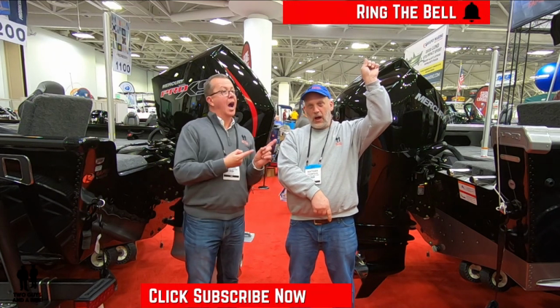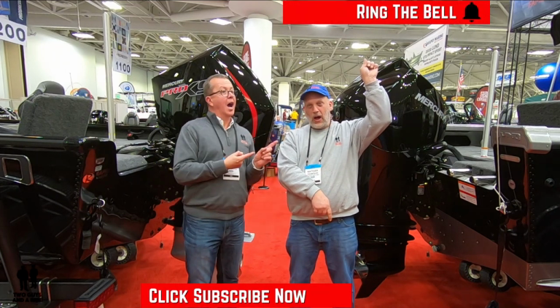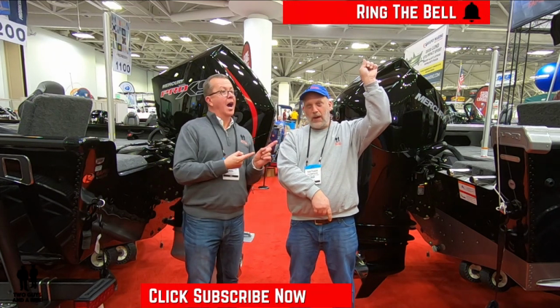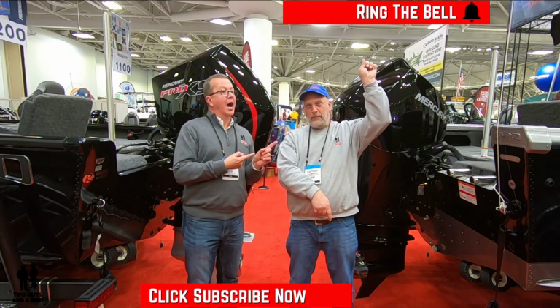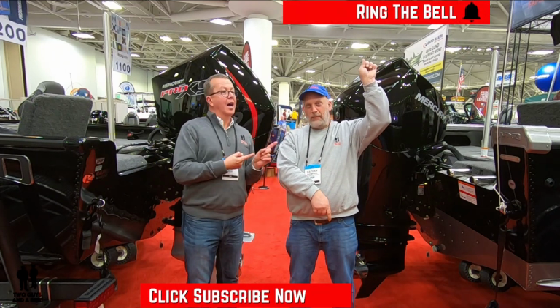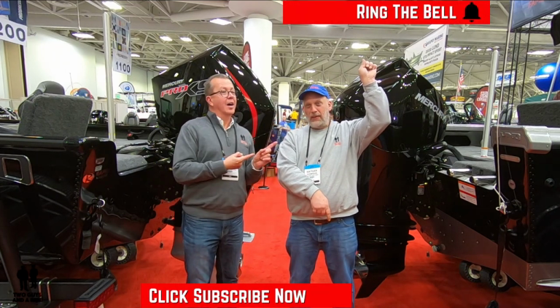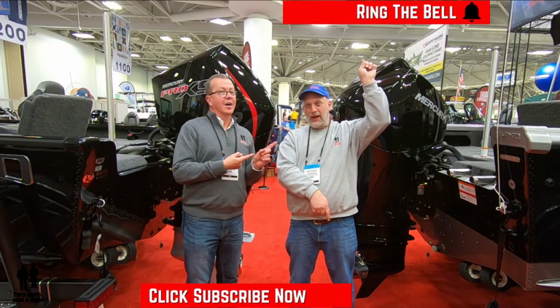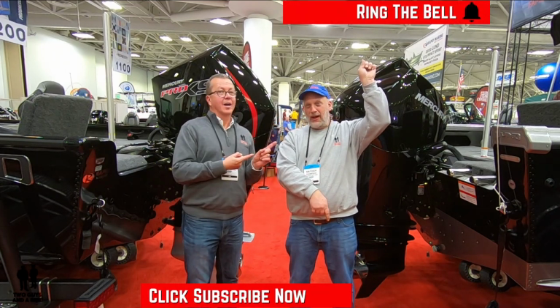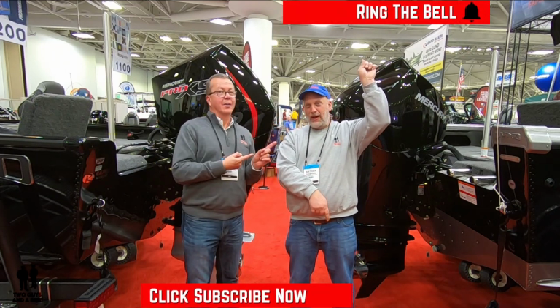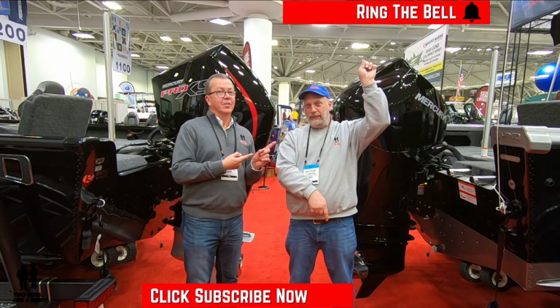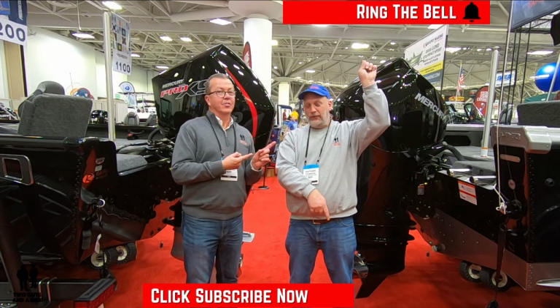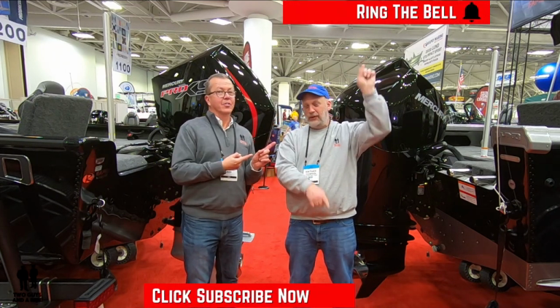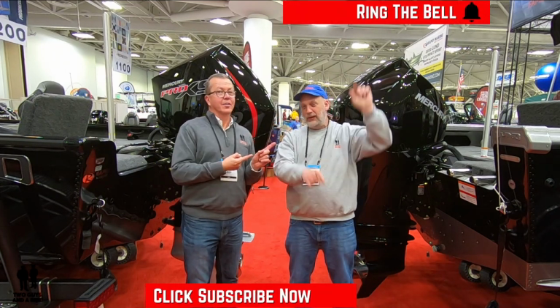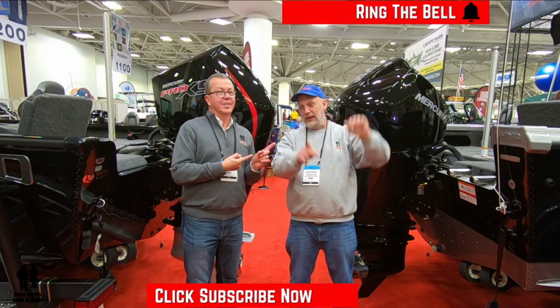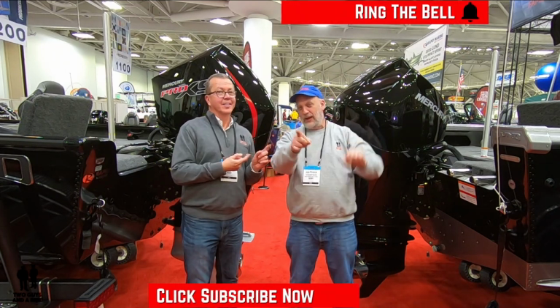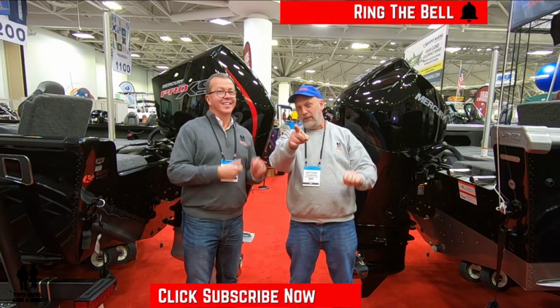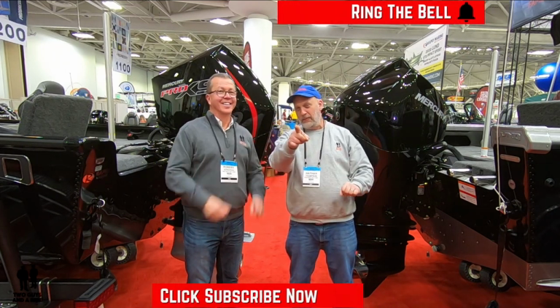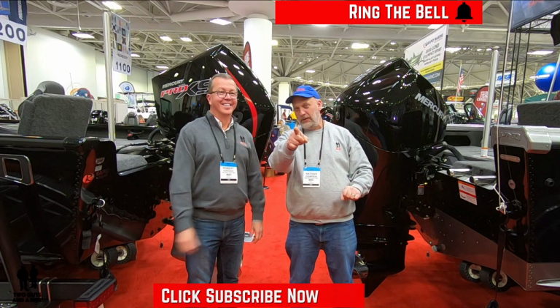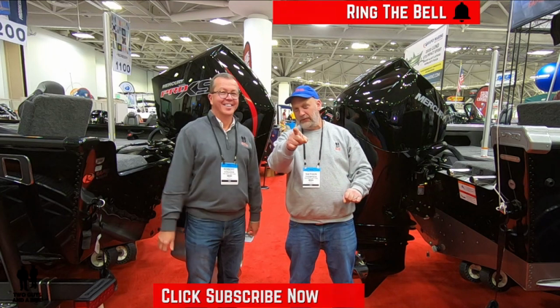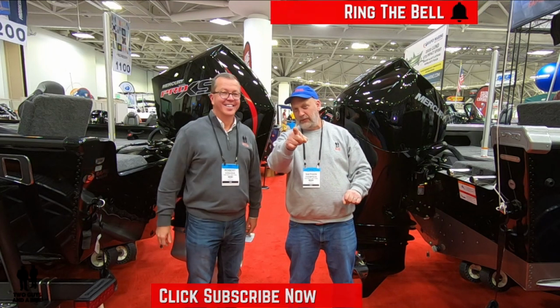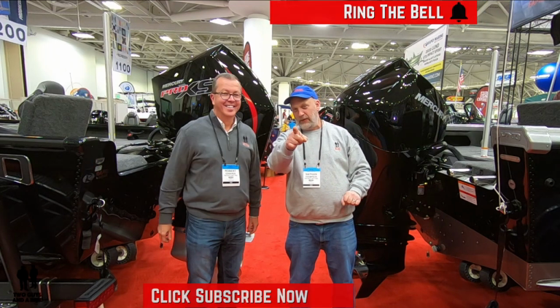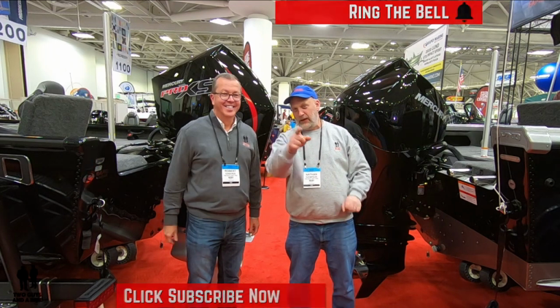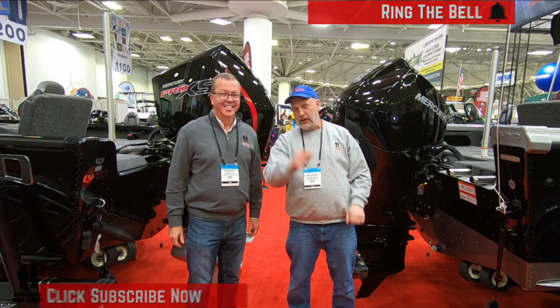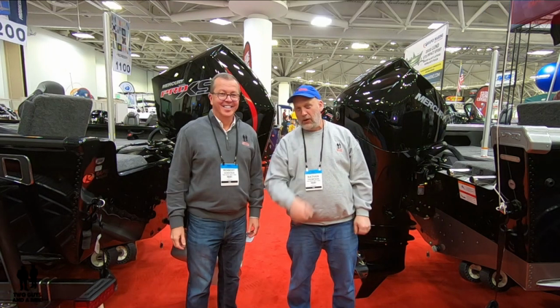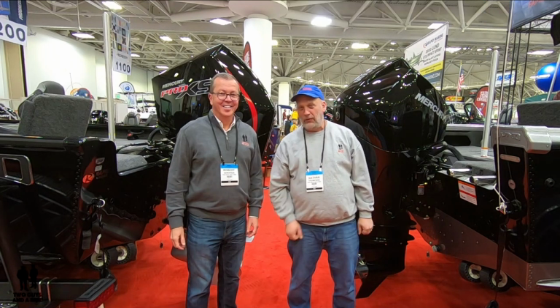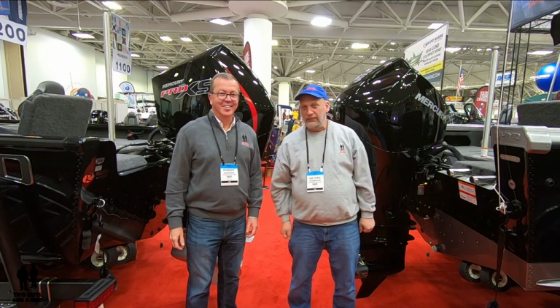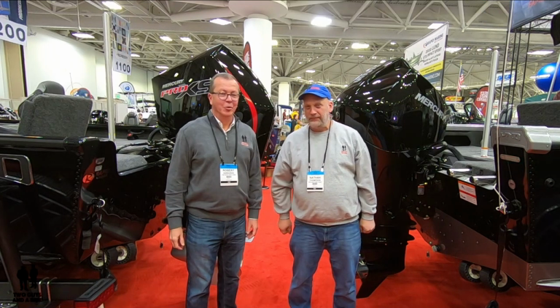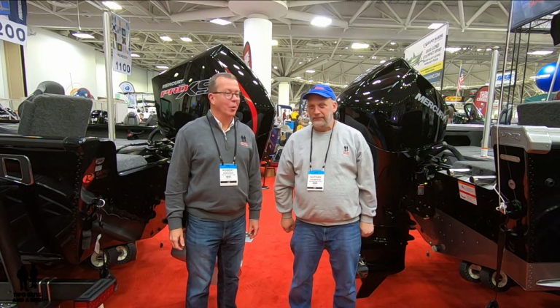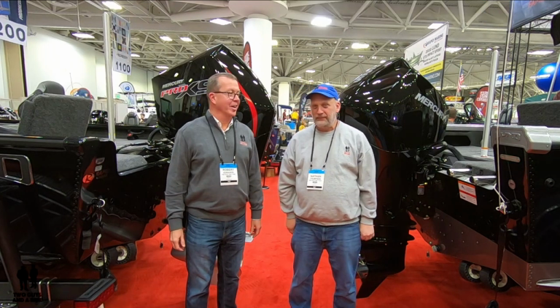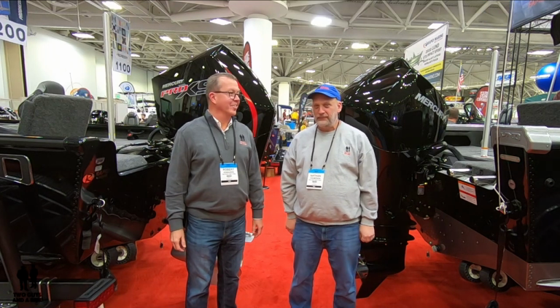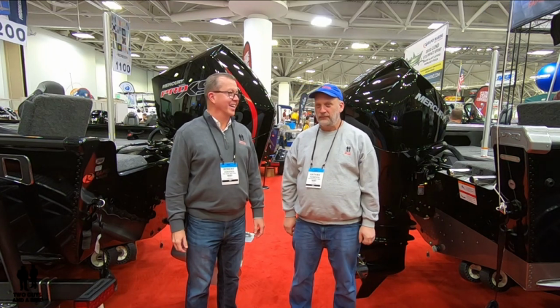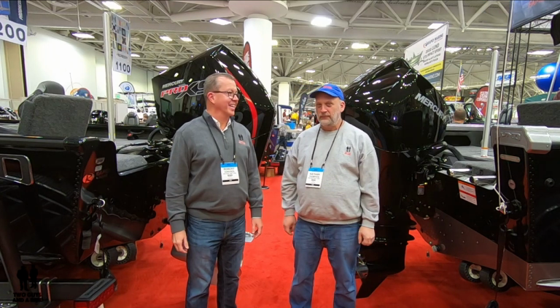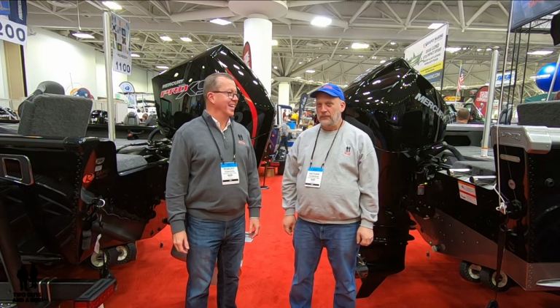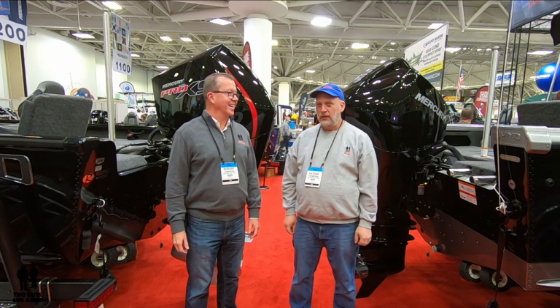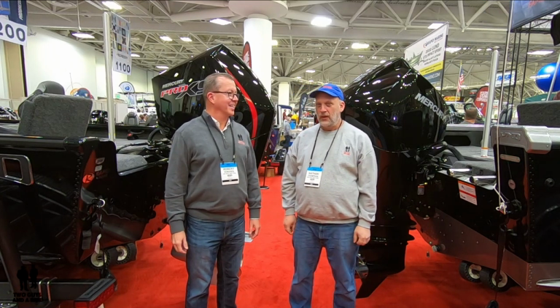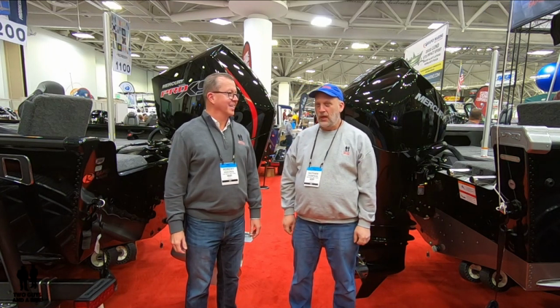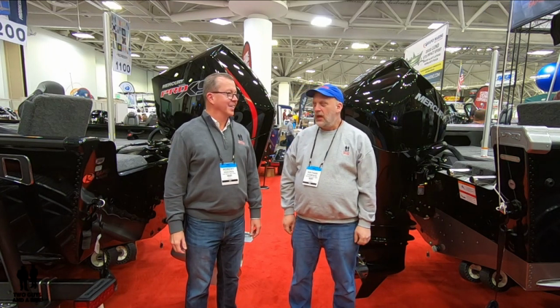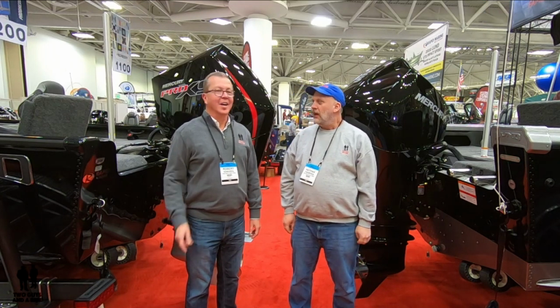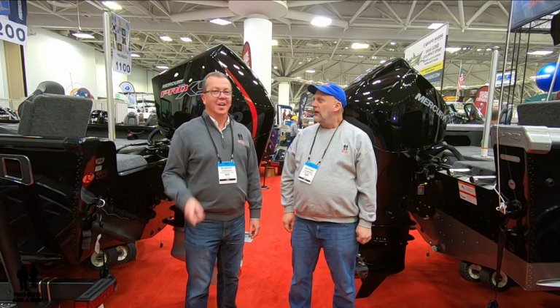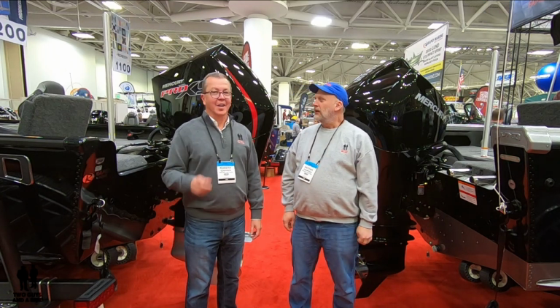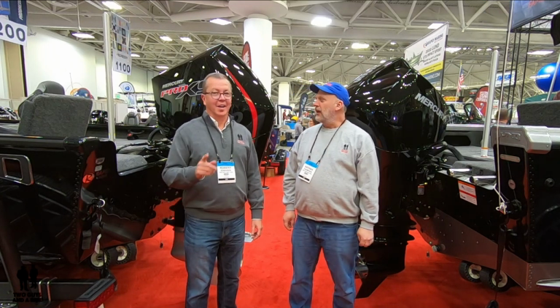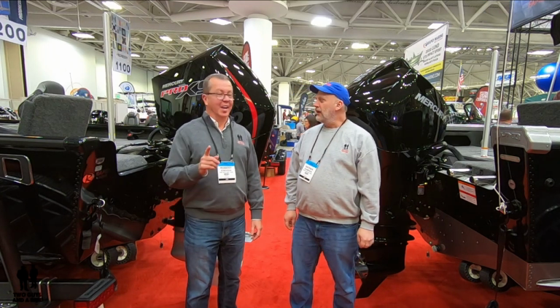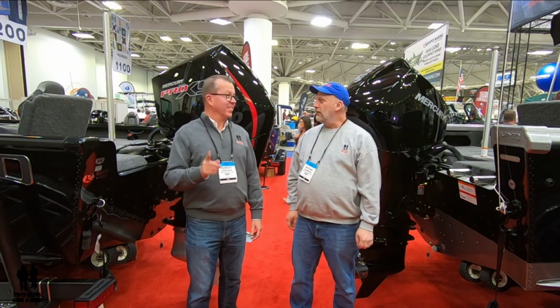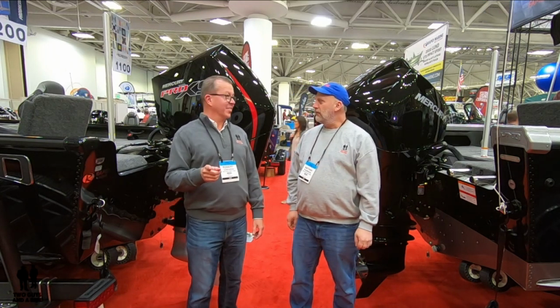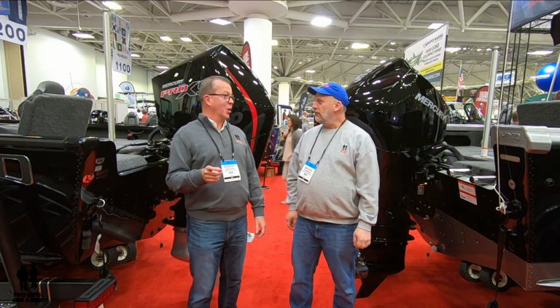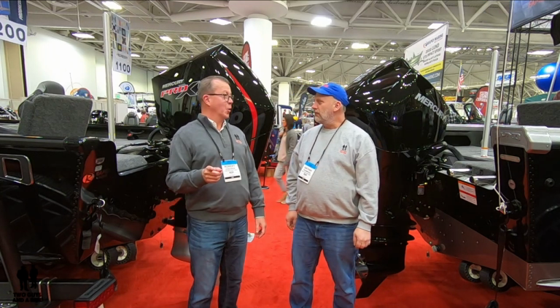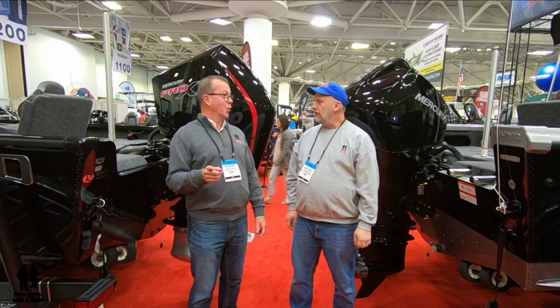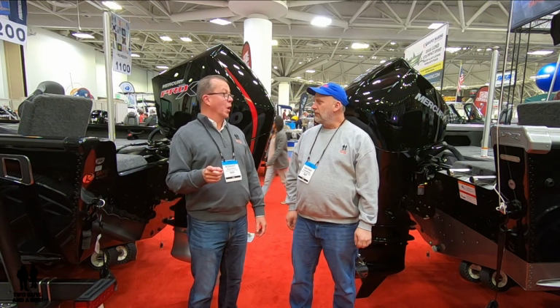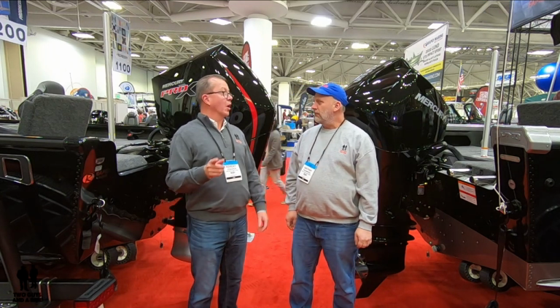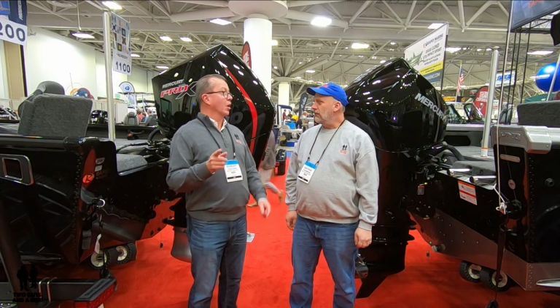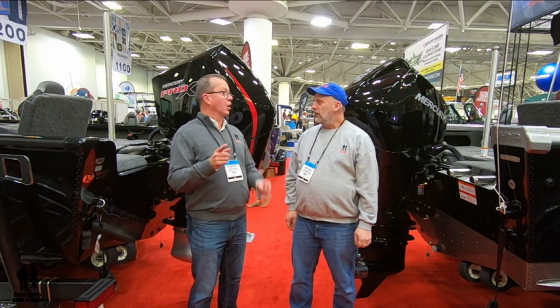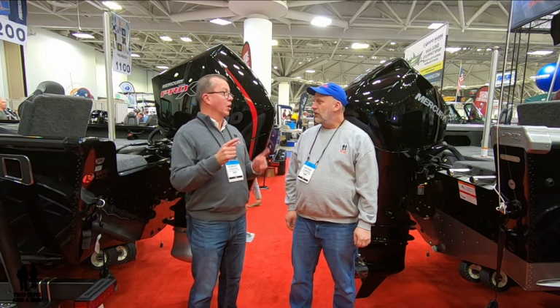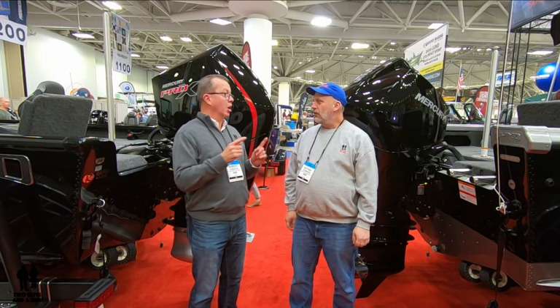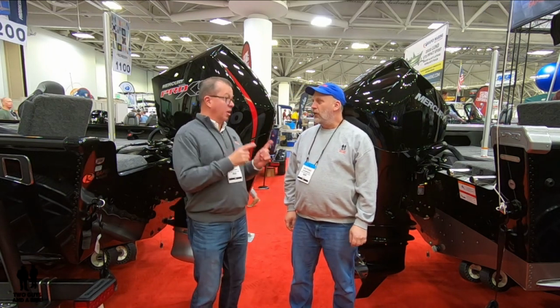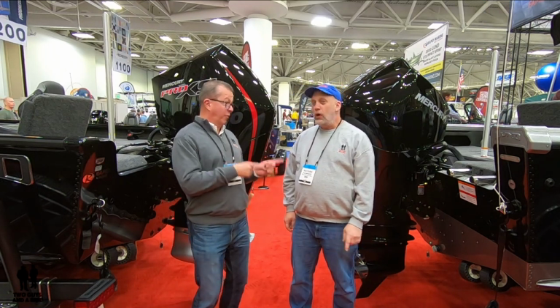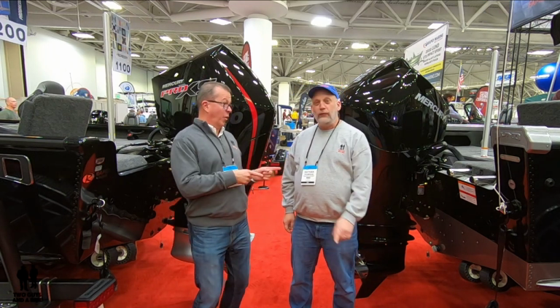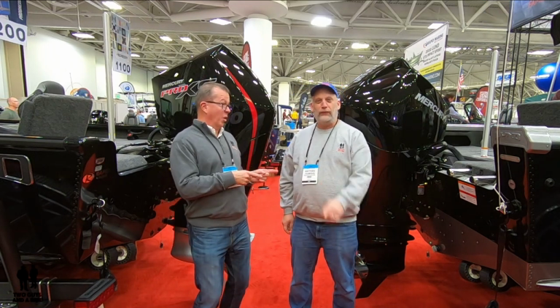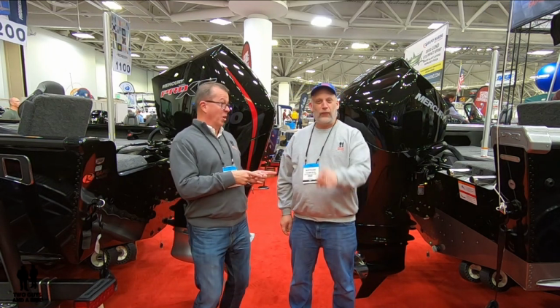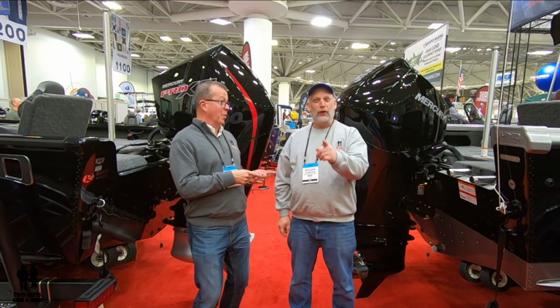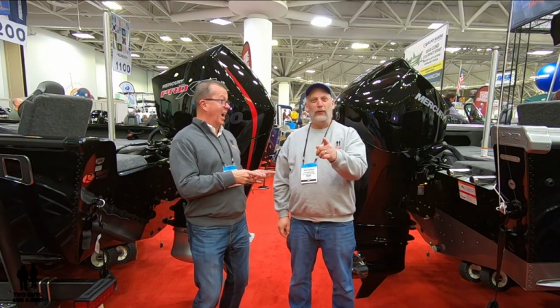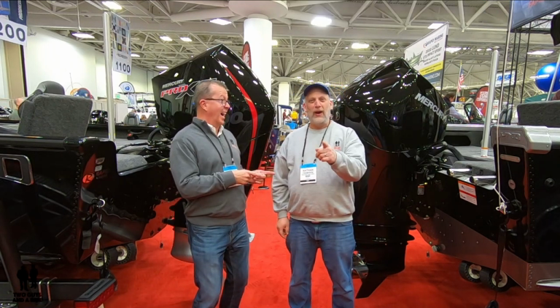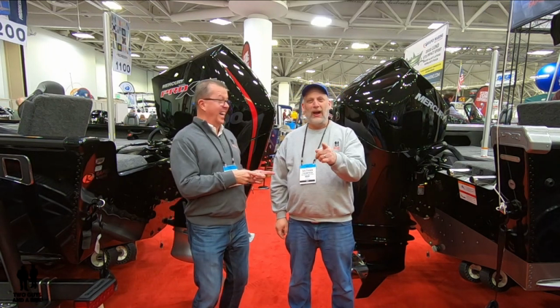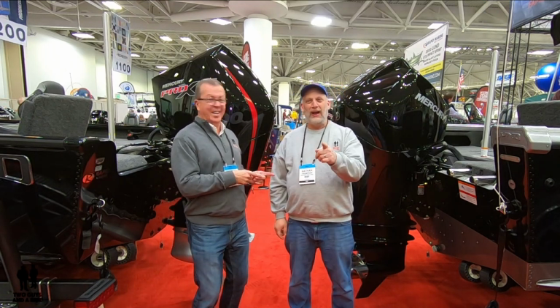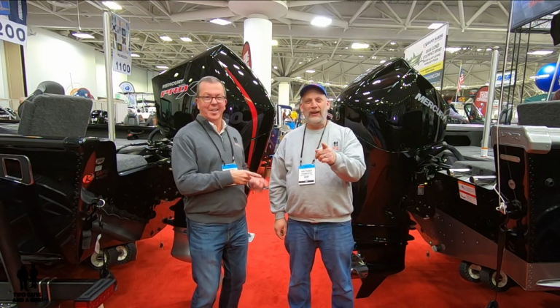Up above so you never miss a video. What do you say Nate, let's go look for a ride!